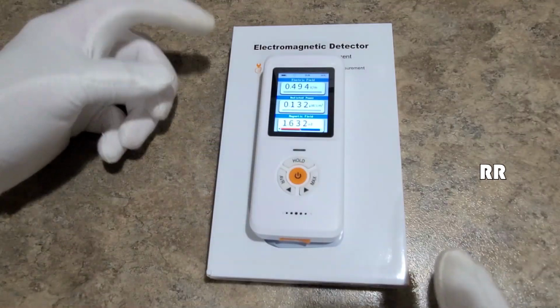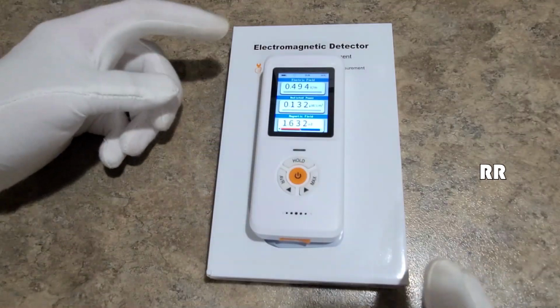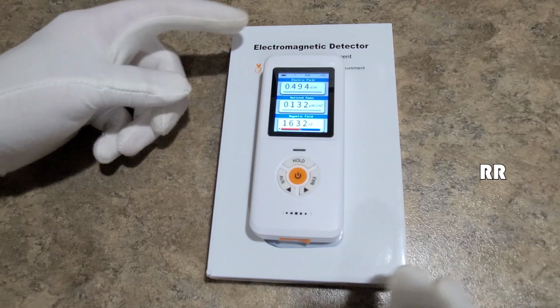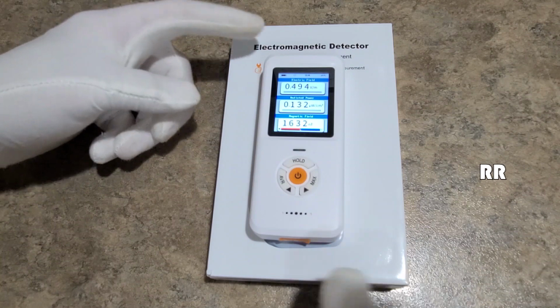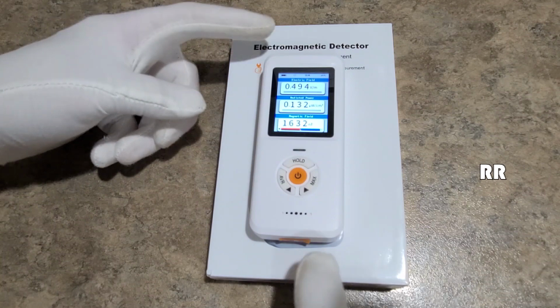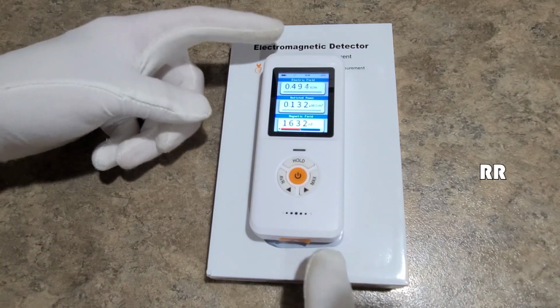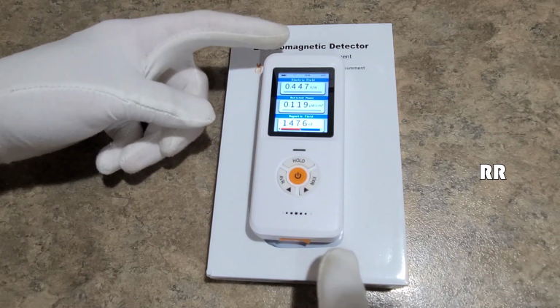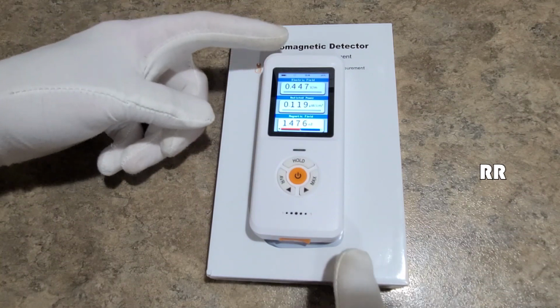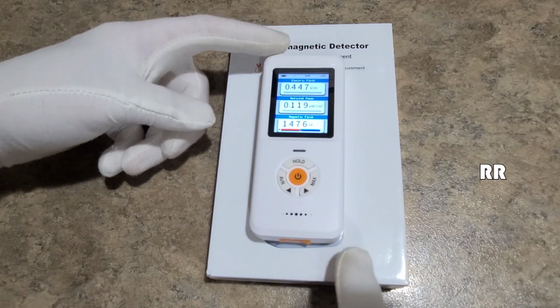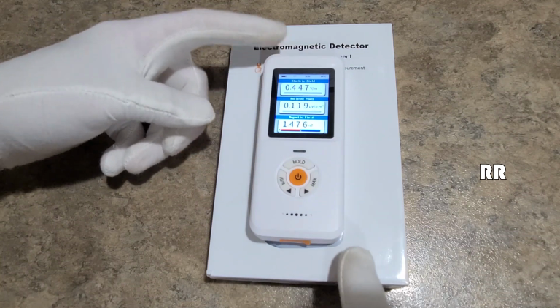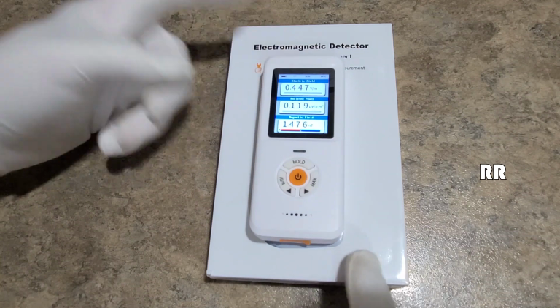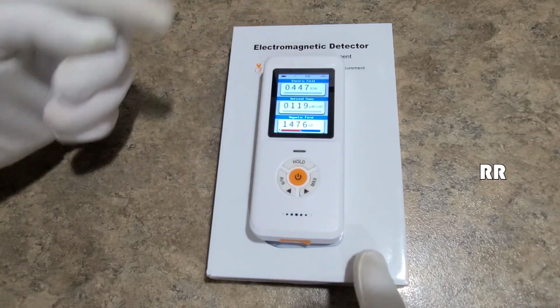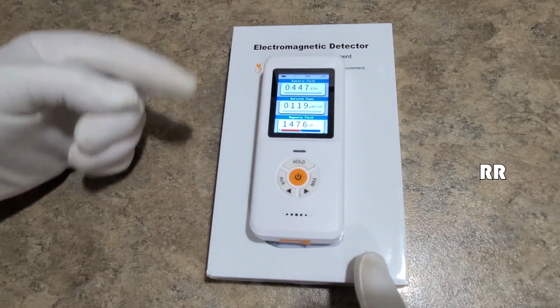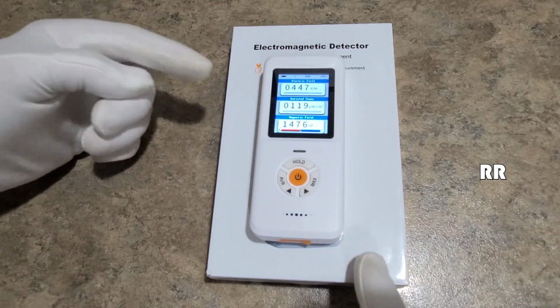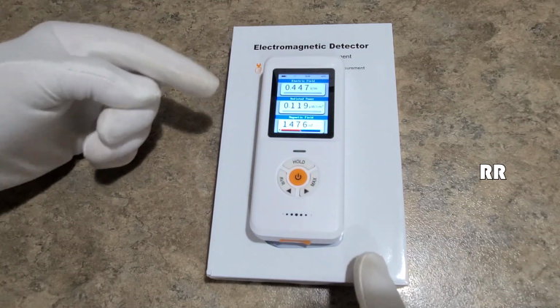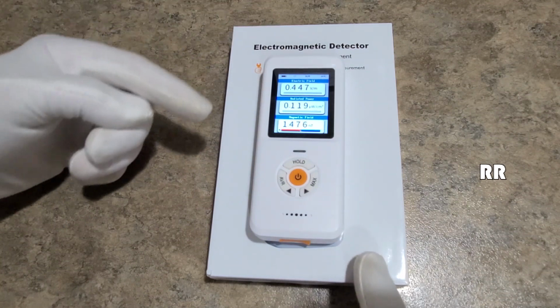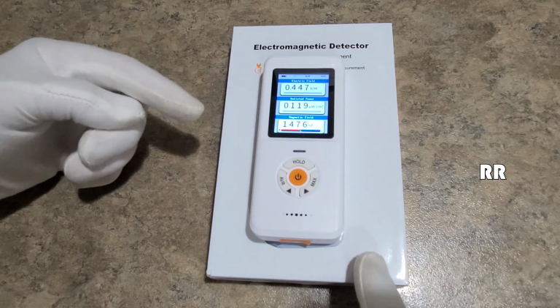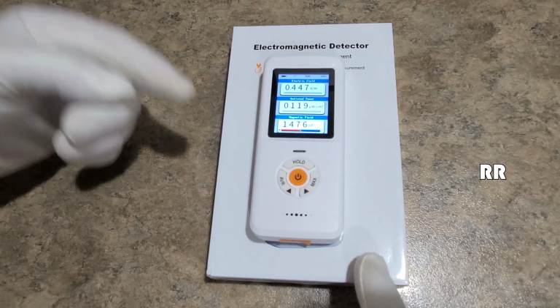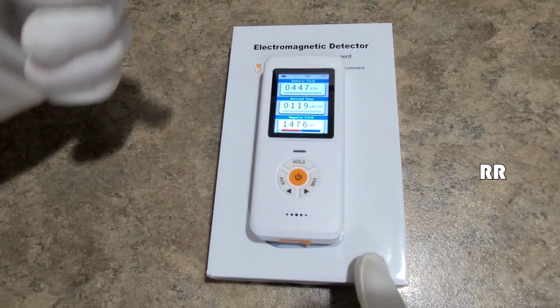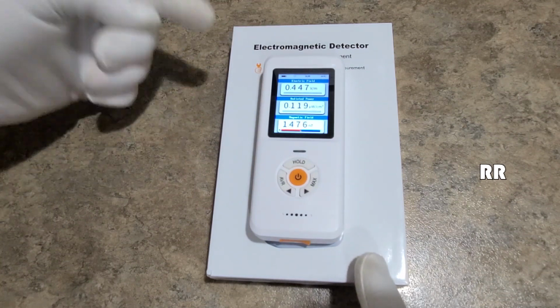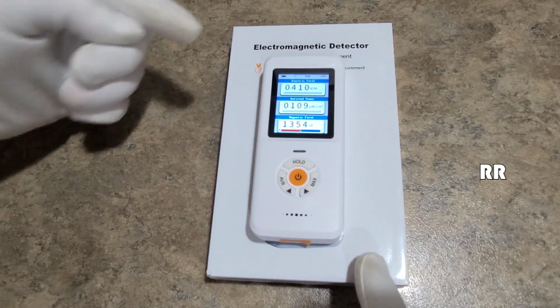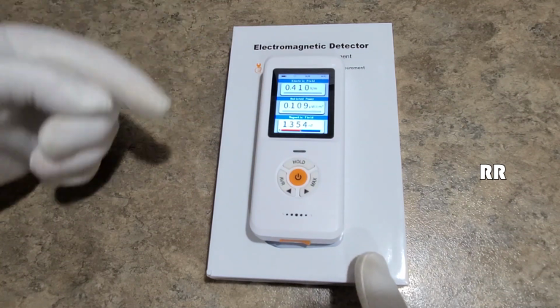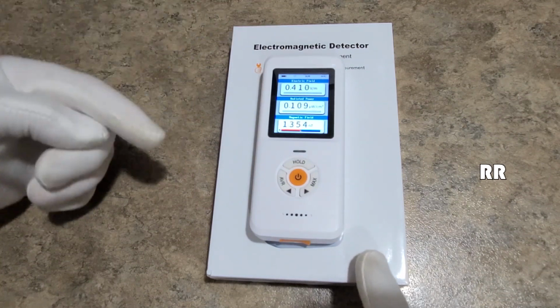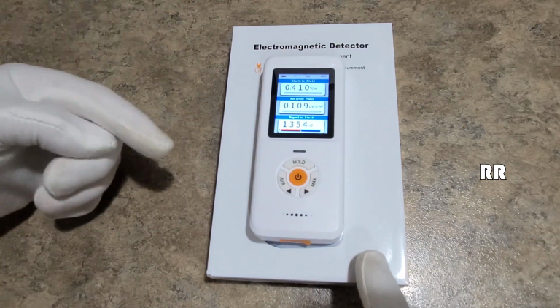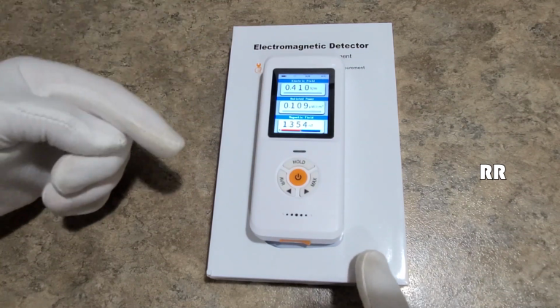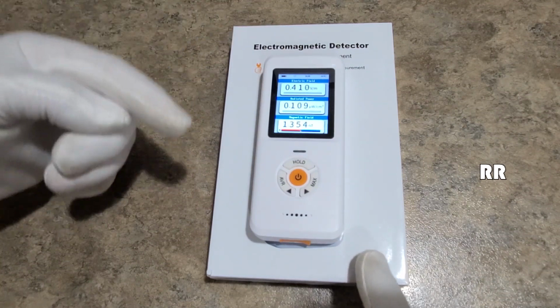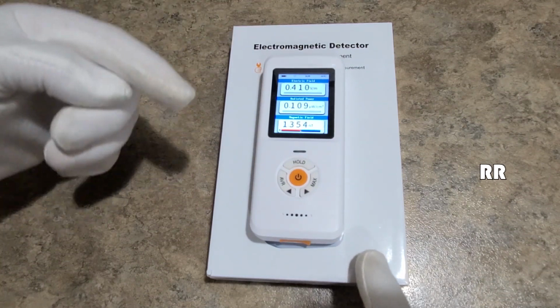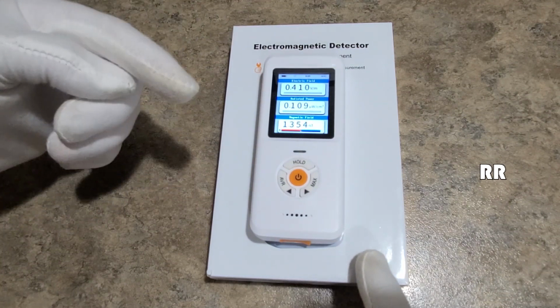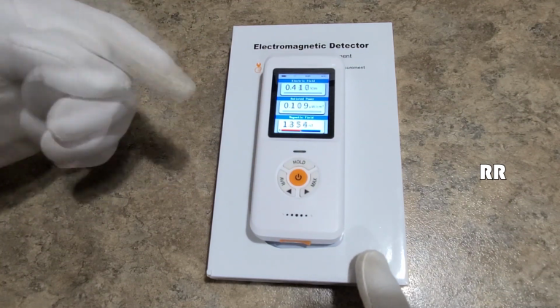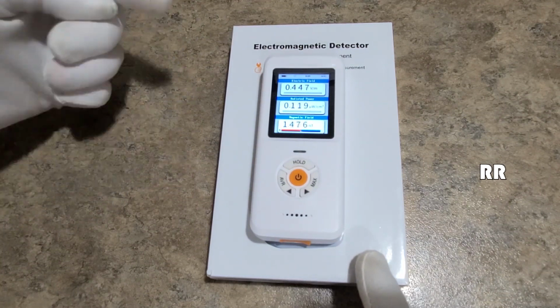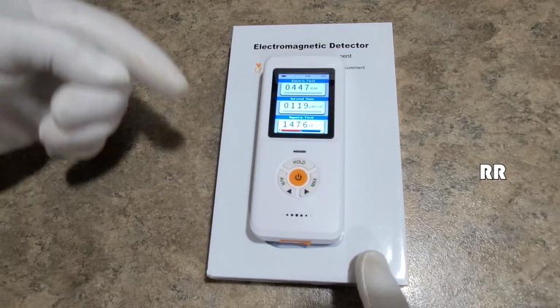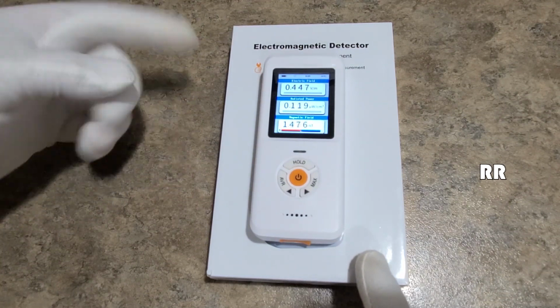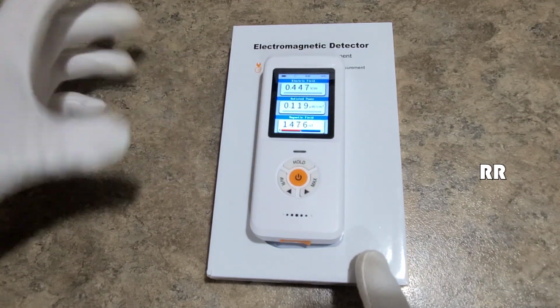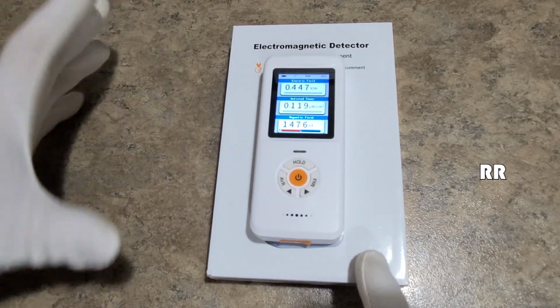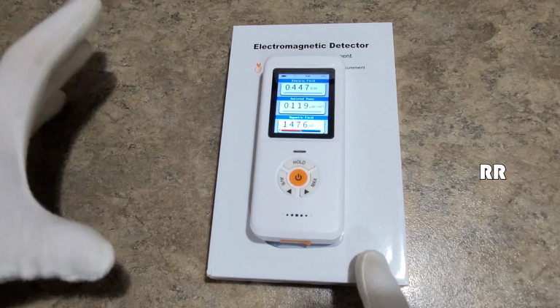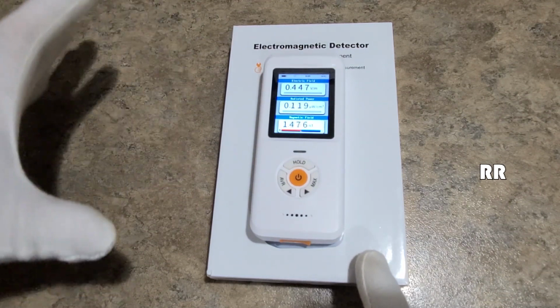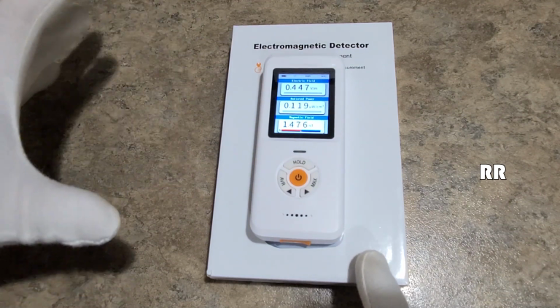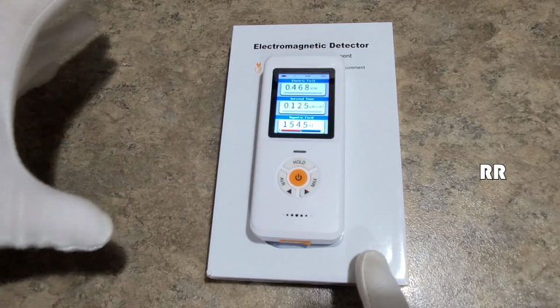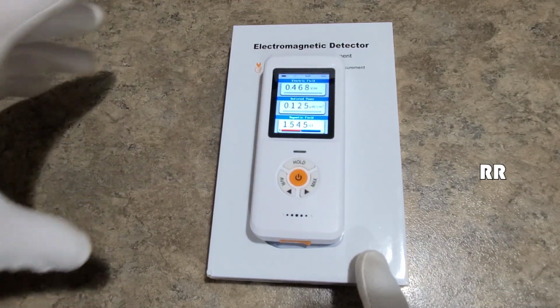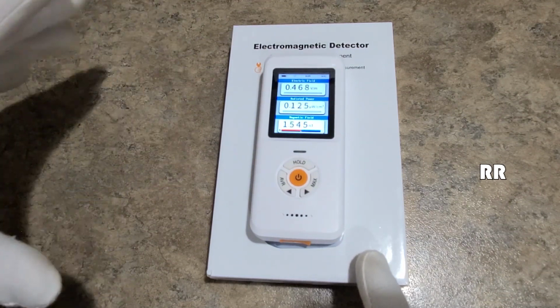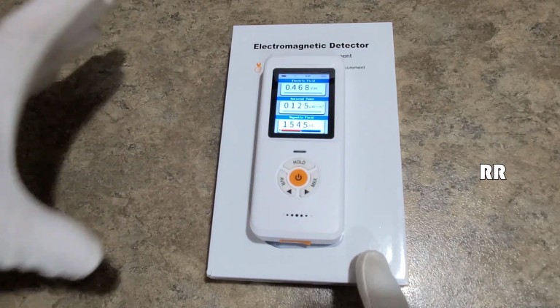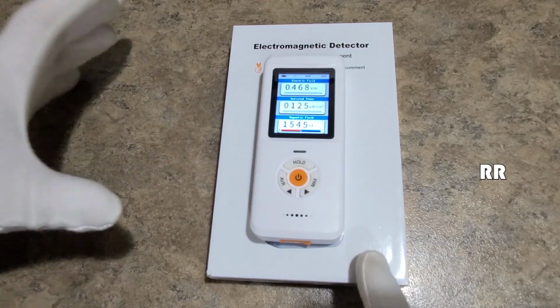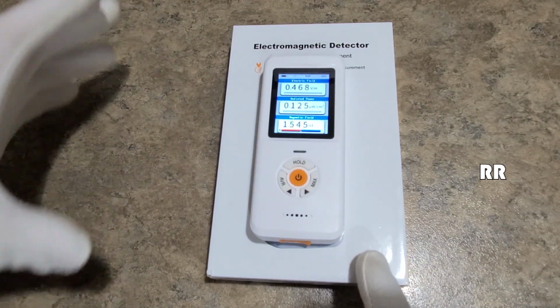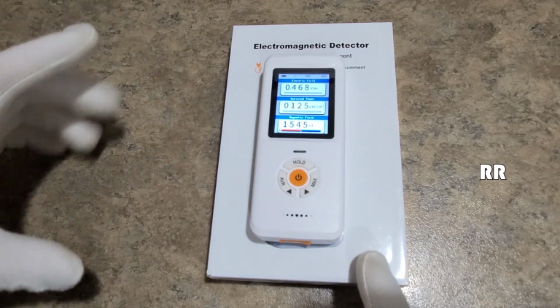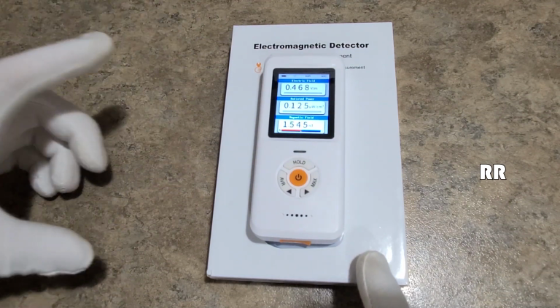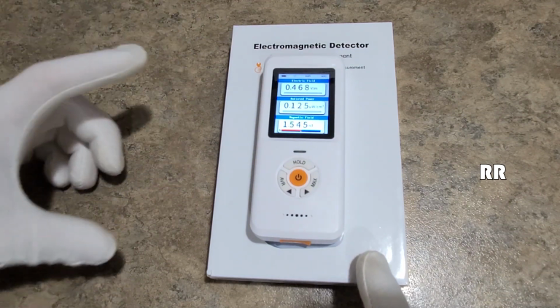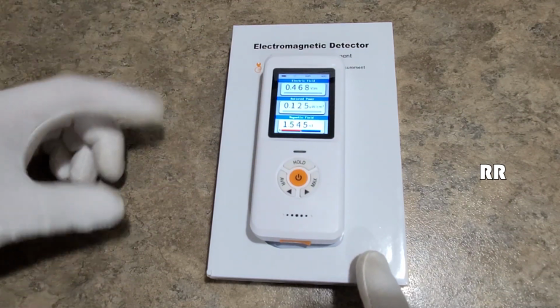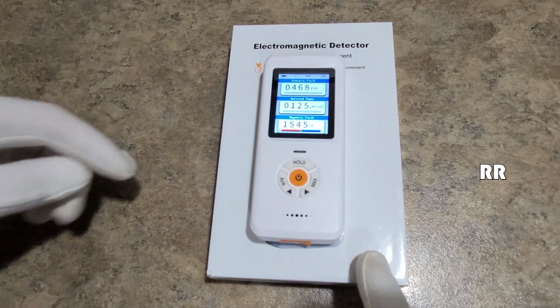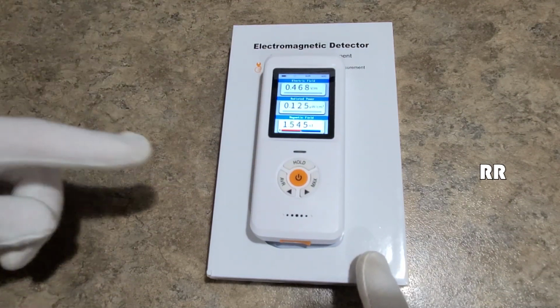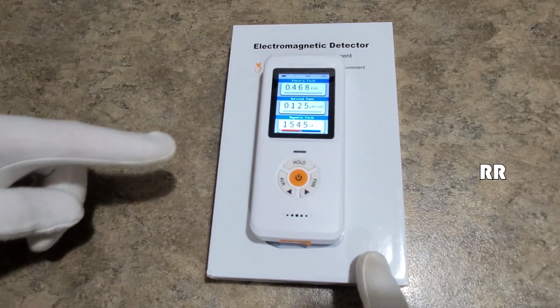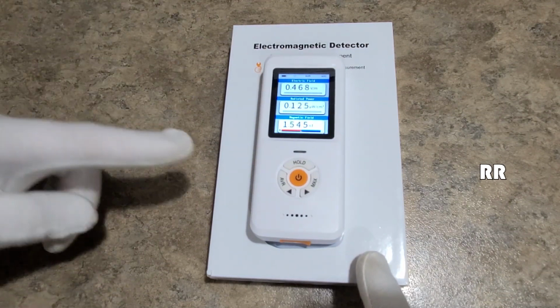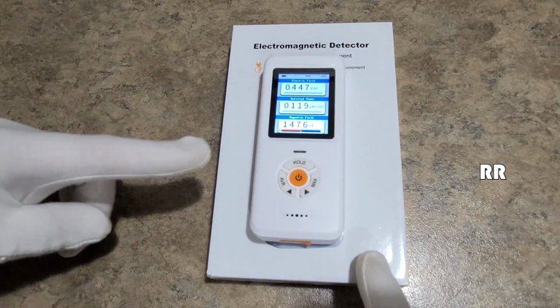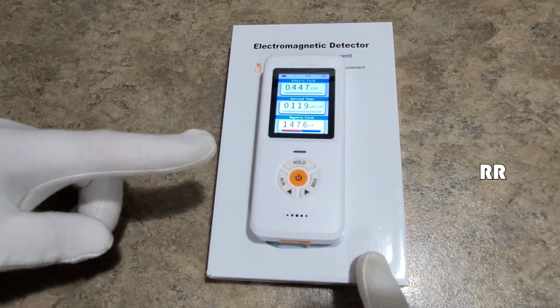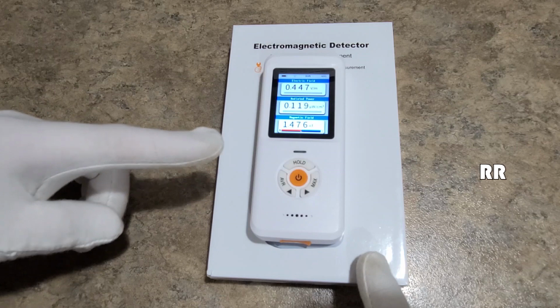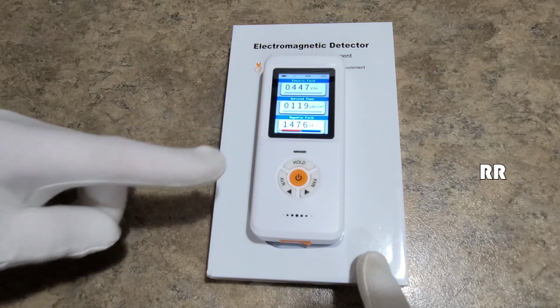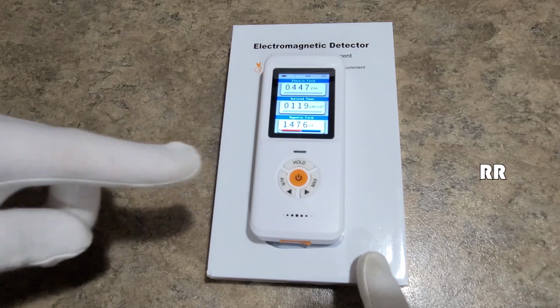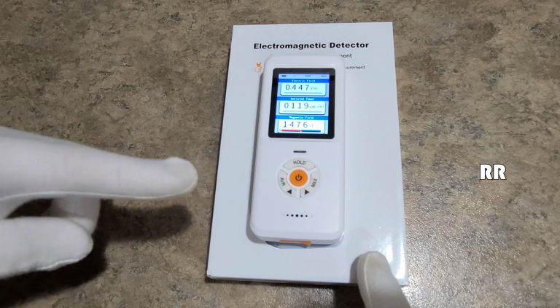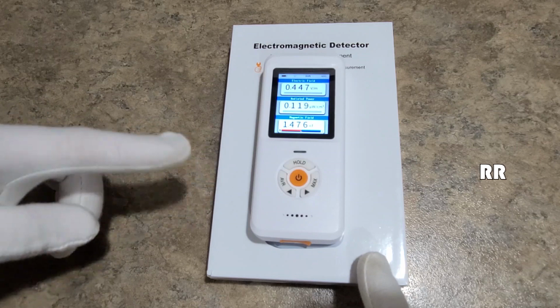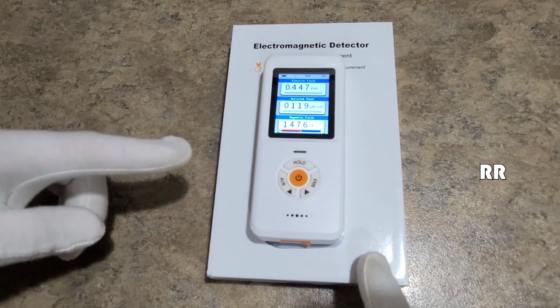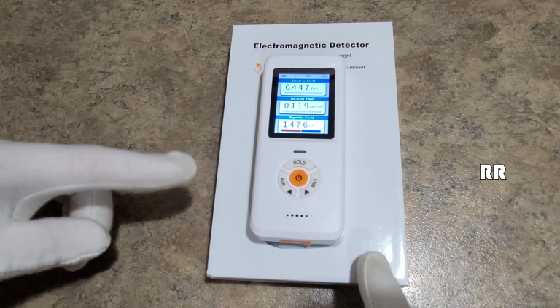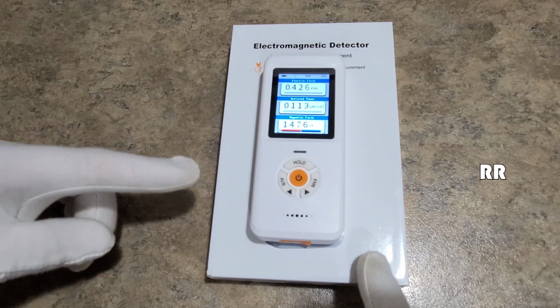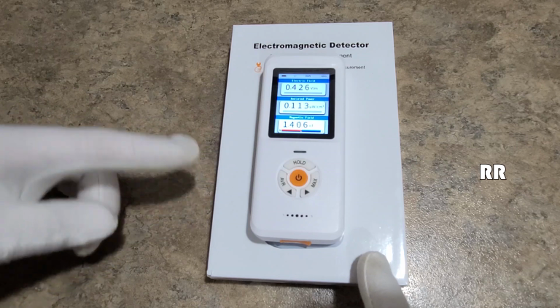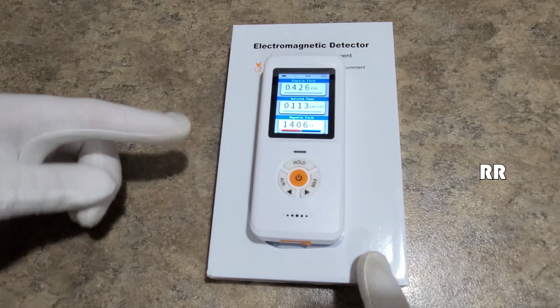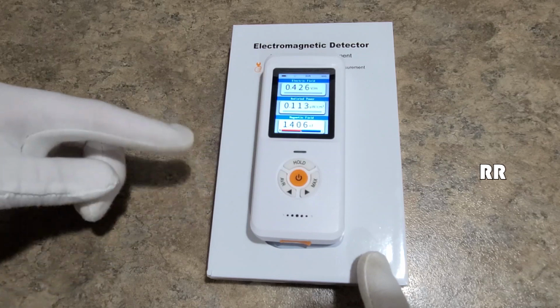So if you're wondering what kind of electric fields, radiation fields, or magnetic fields are being generated by everyday household items in your house, this is a good way to find out.